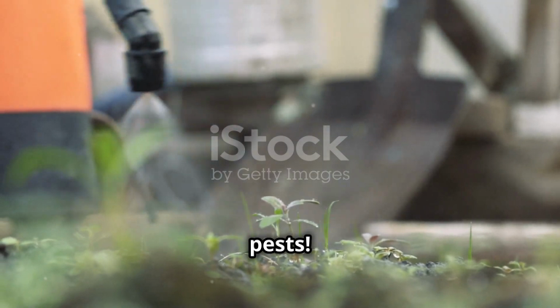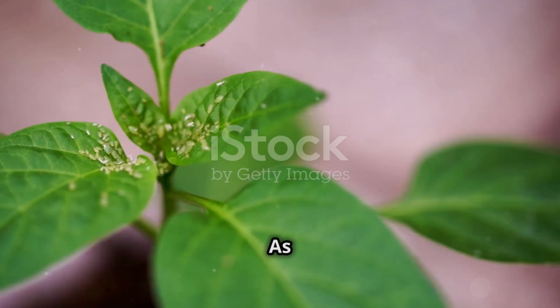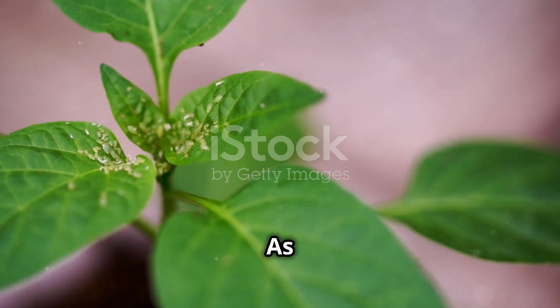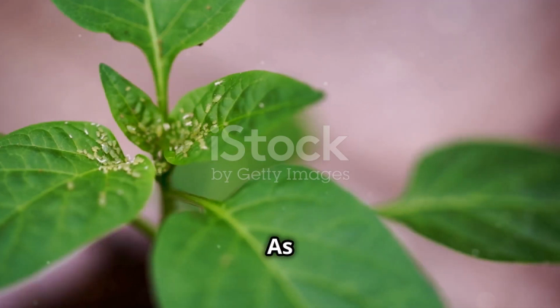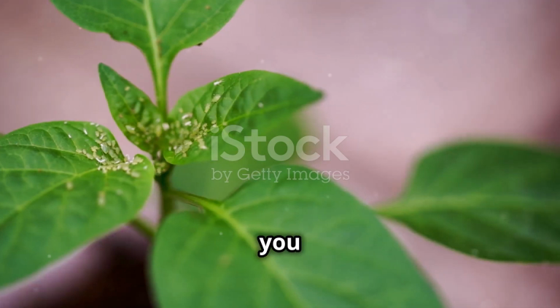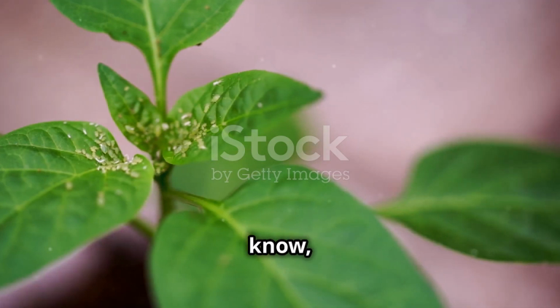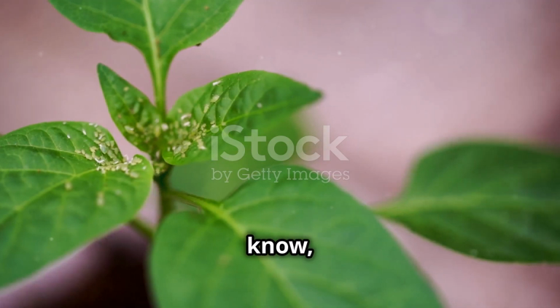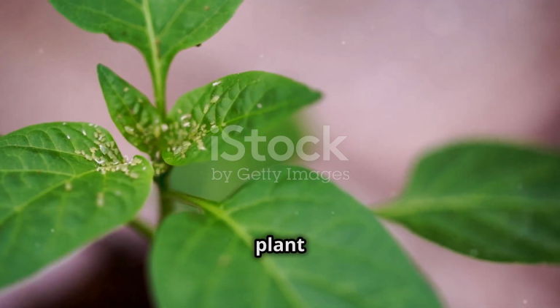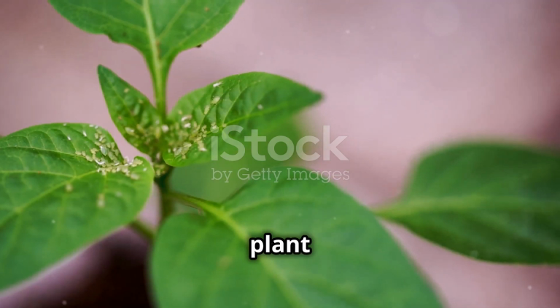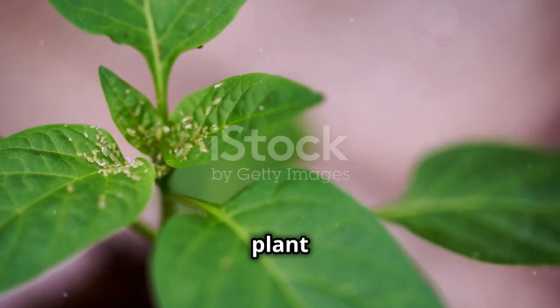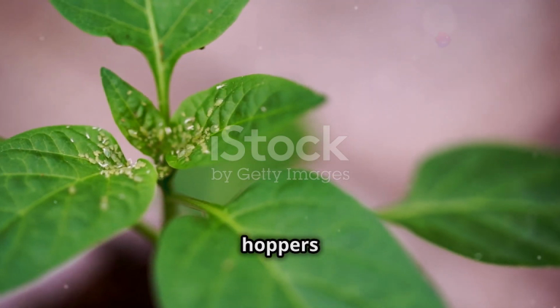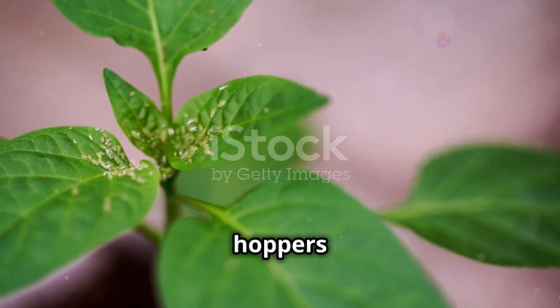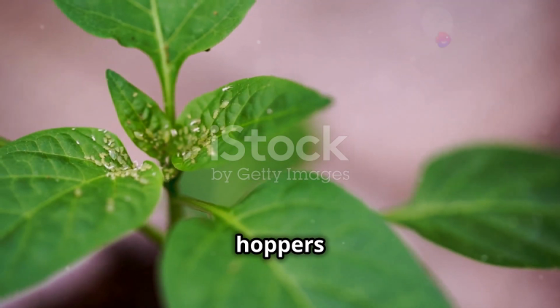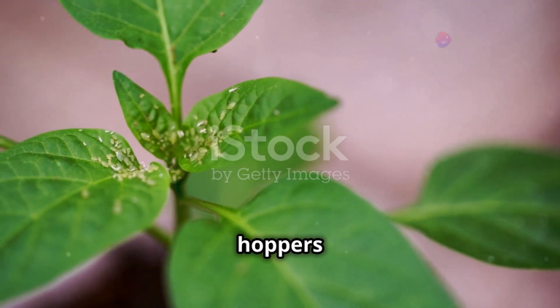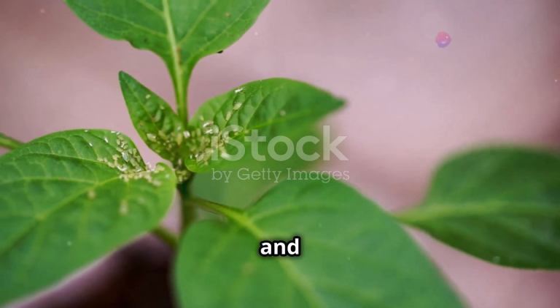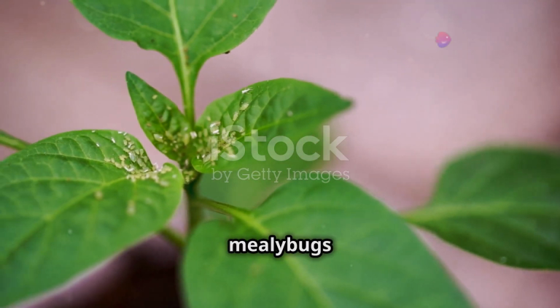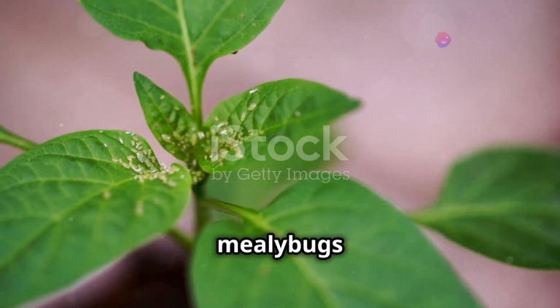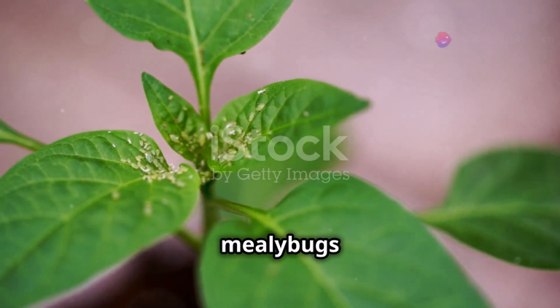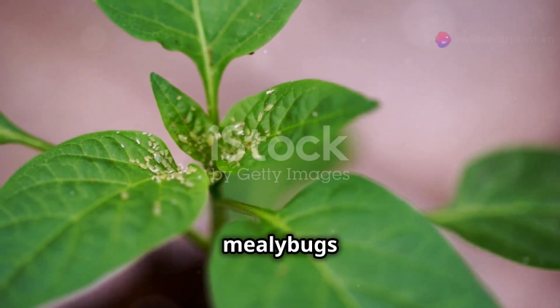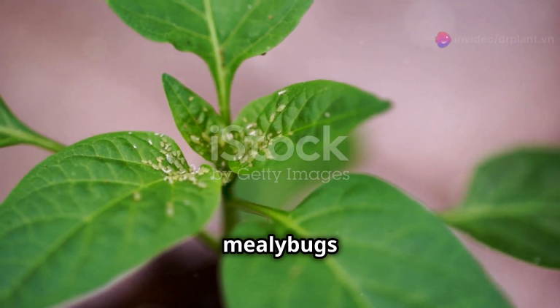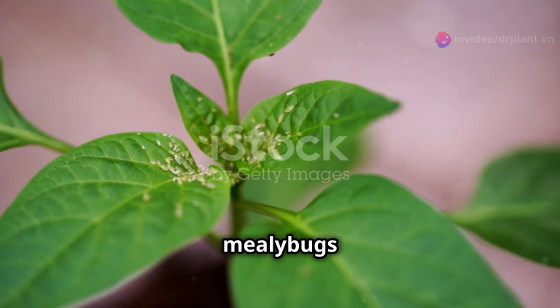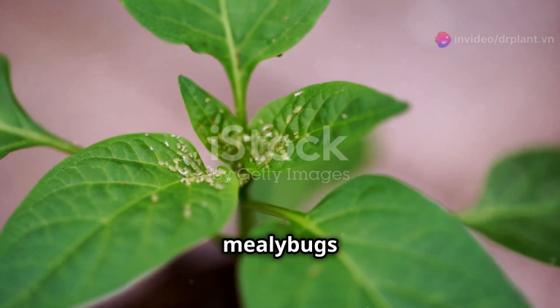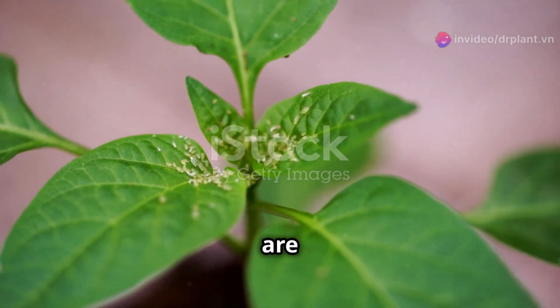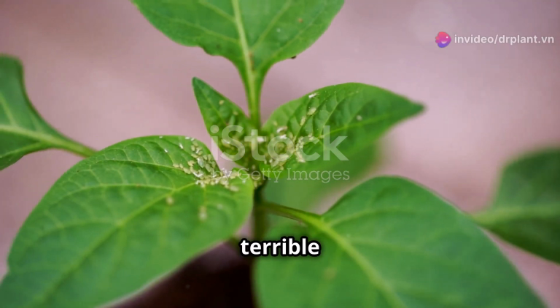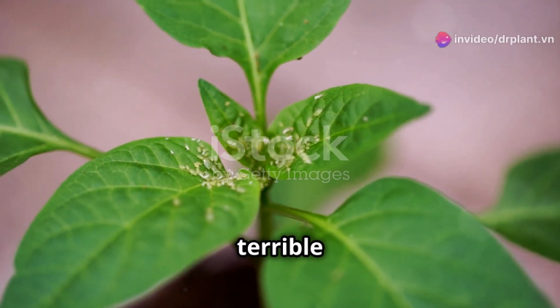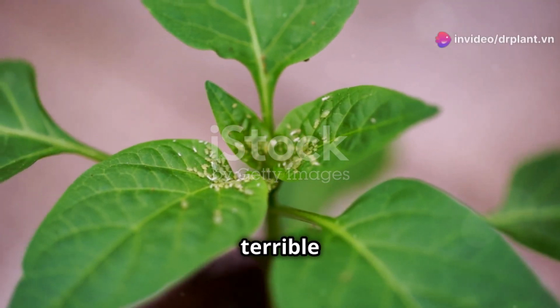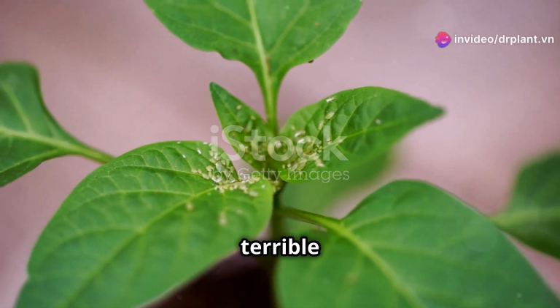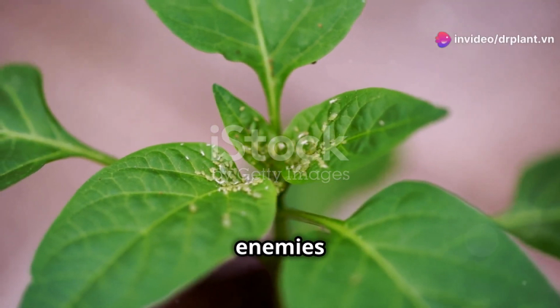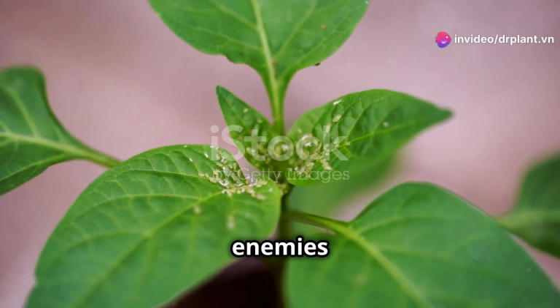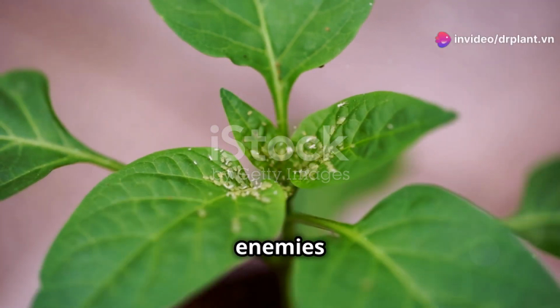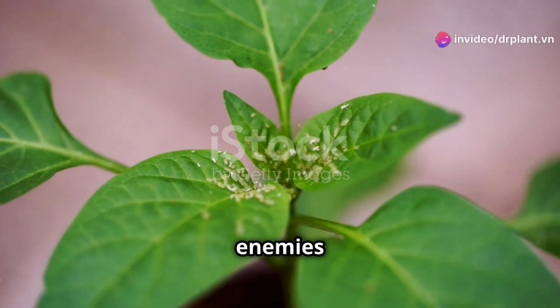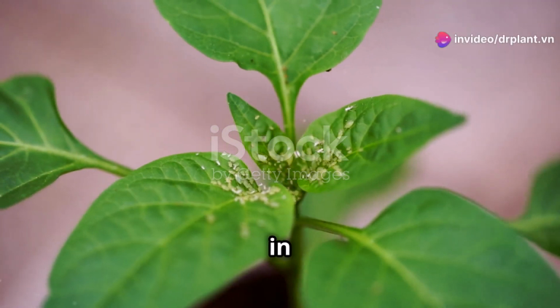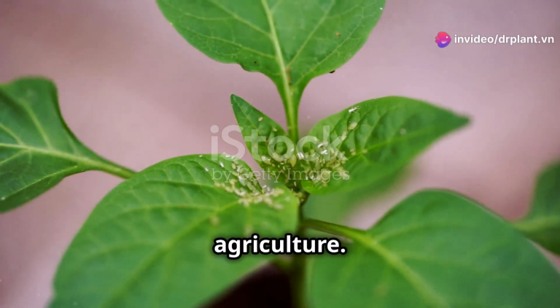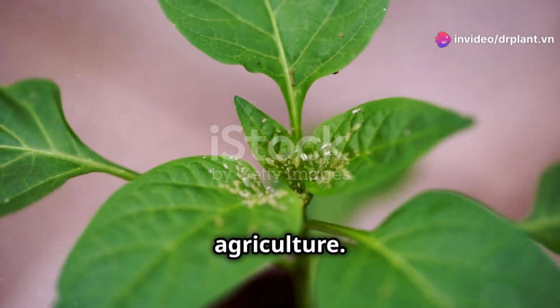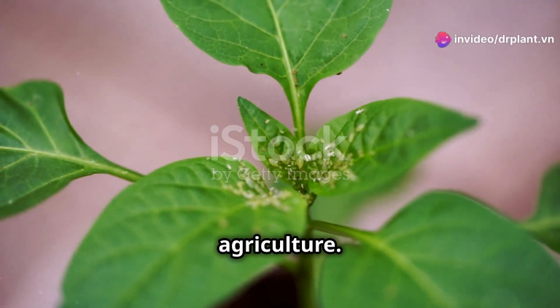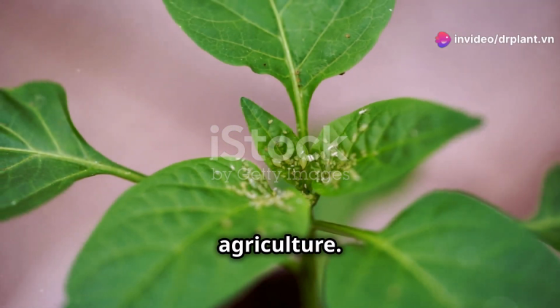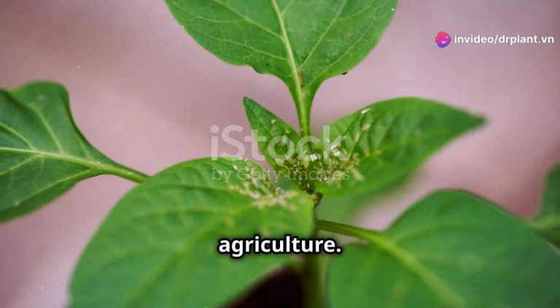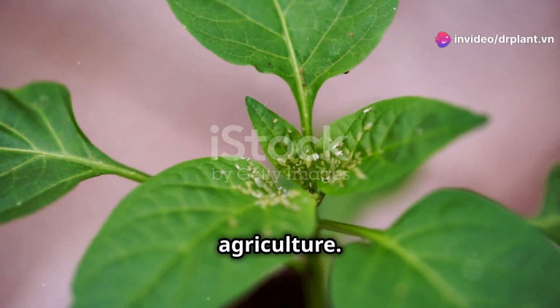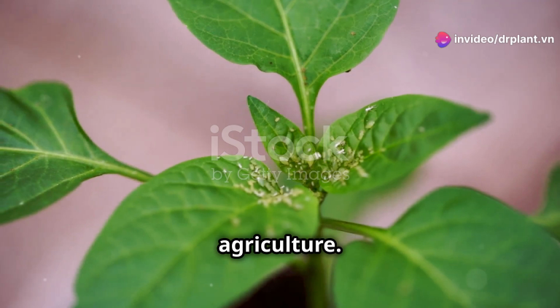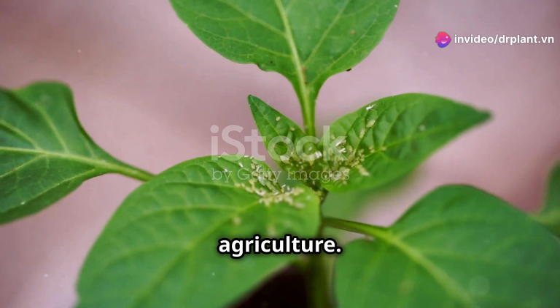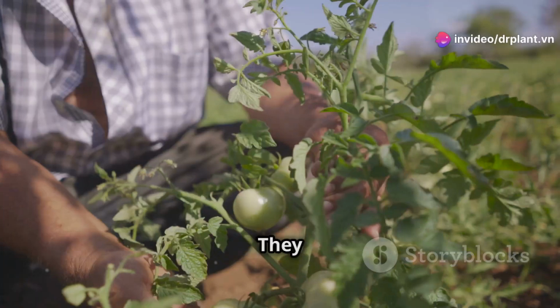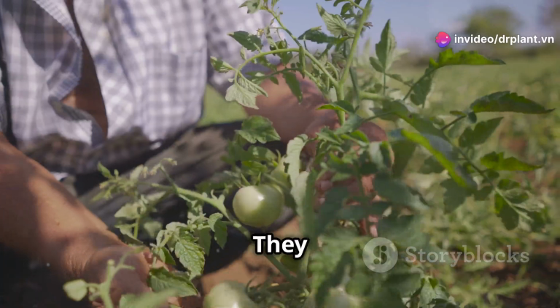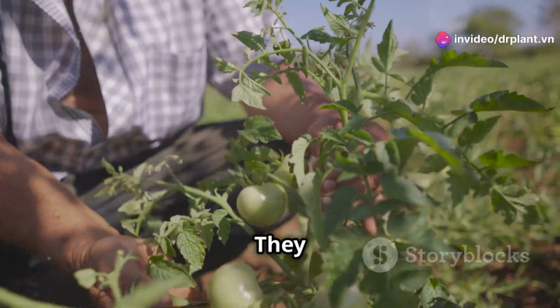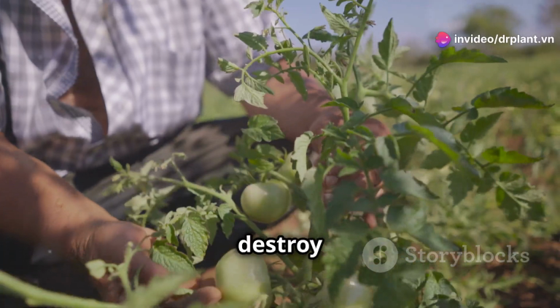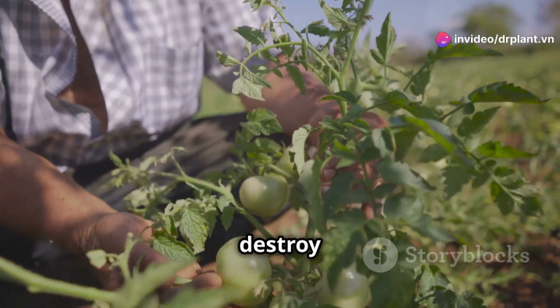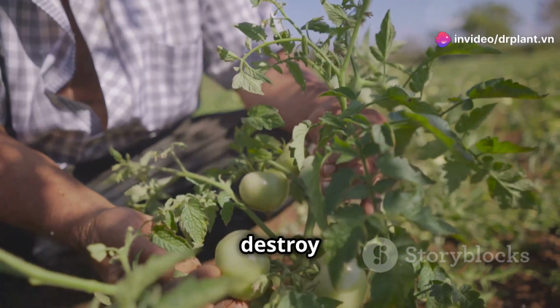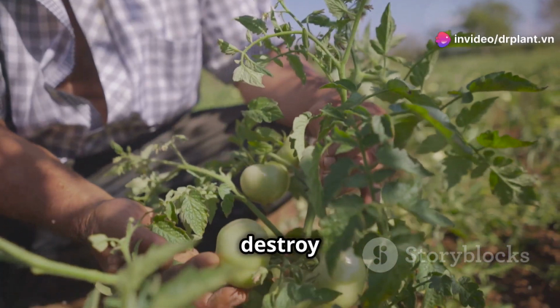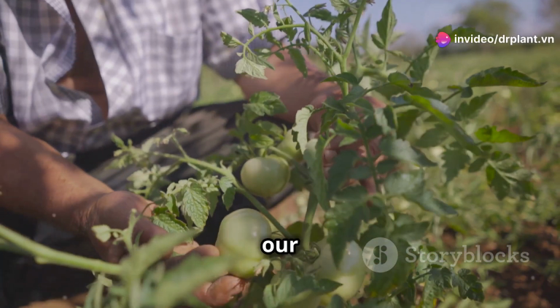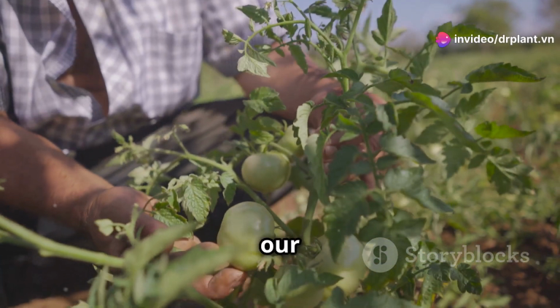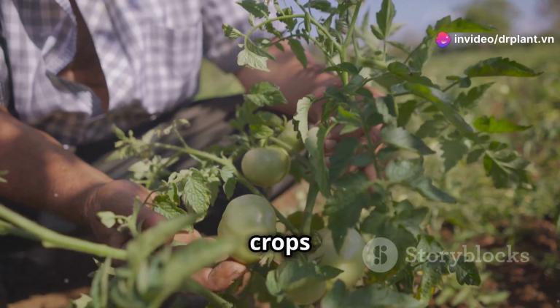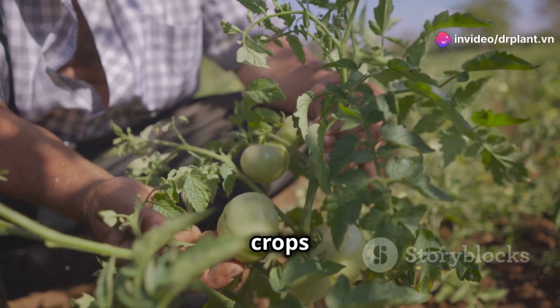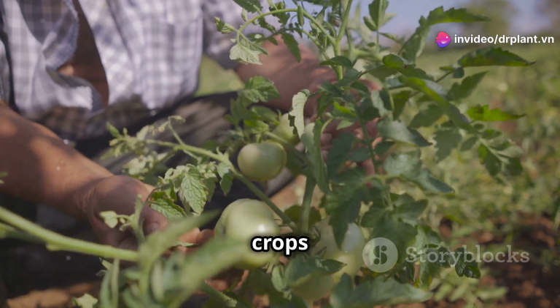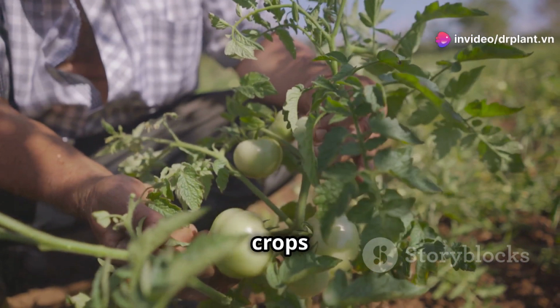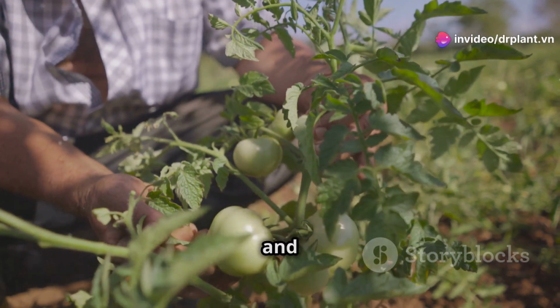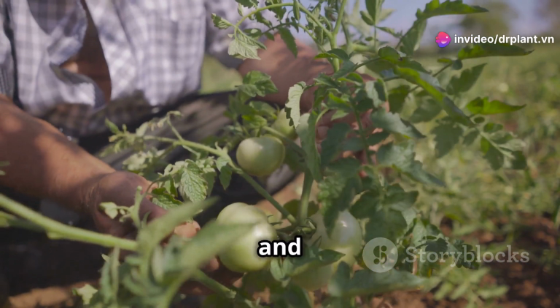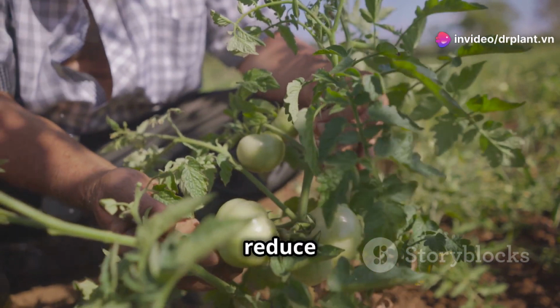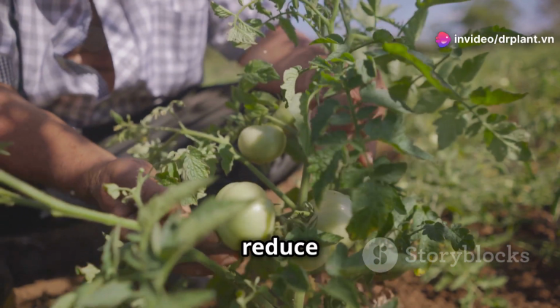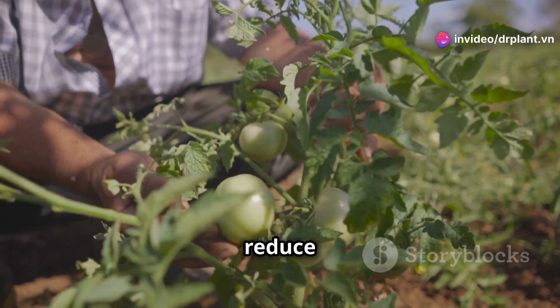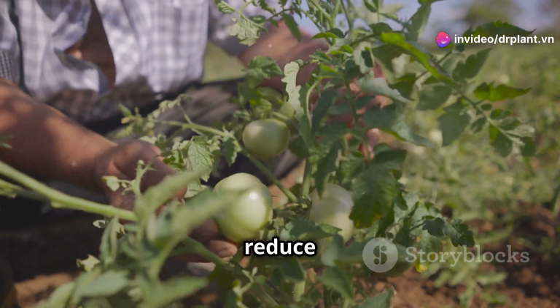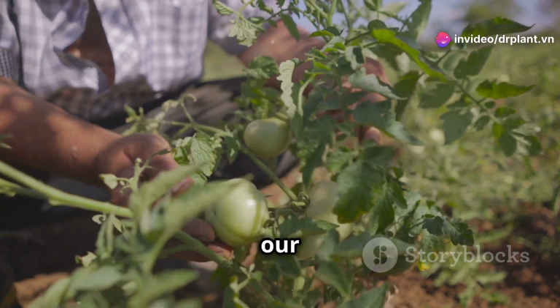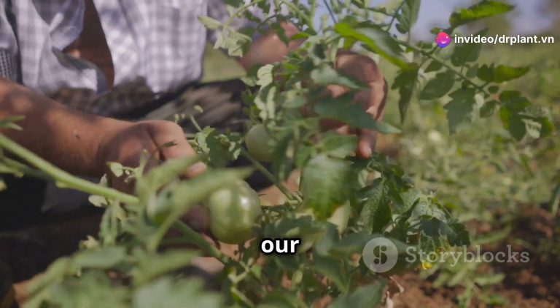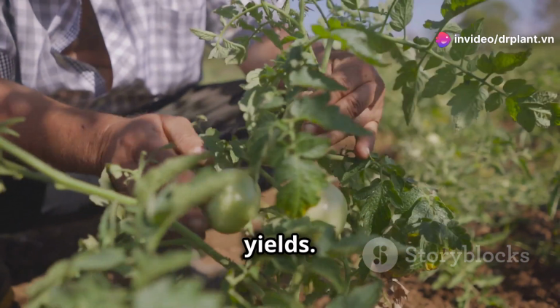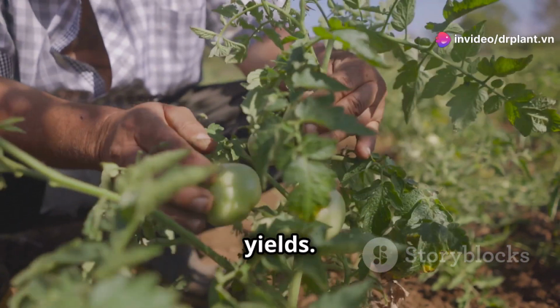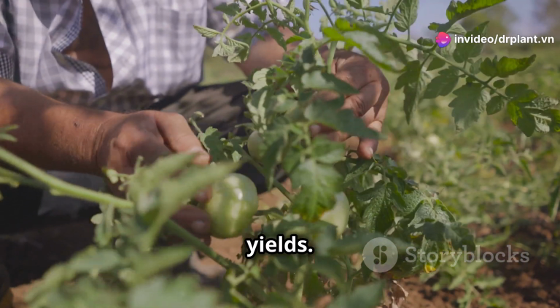As you know, plant hoppers and mealybugs are terrible enemies in agriculture. They destroy our crops and reduce our yields.